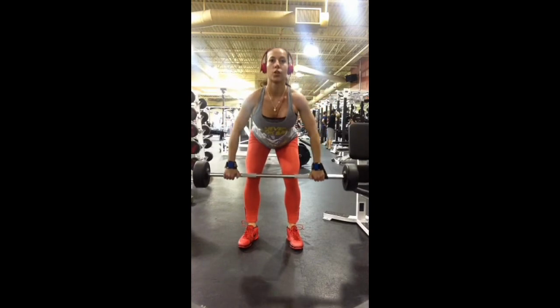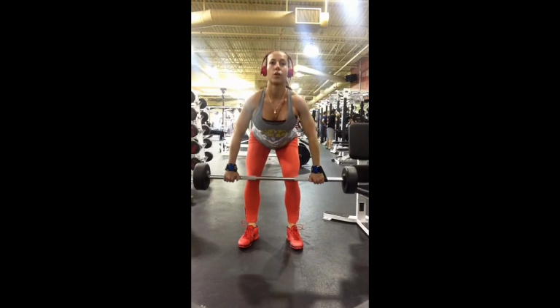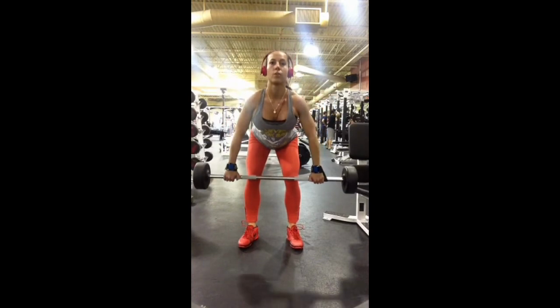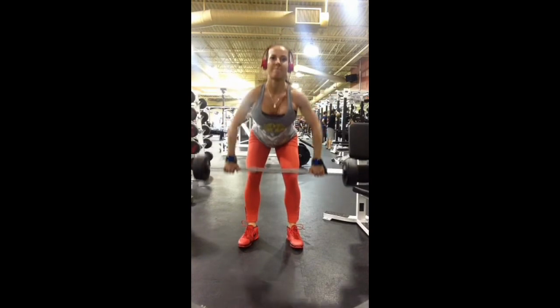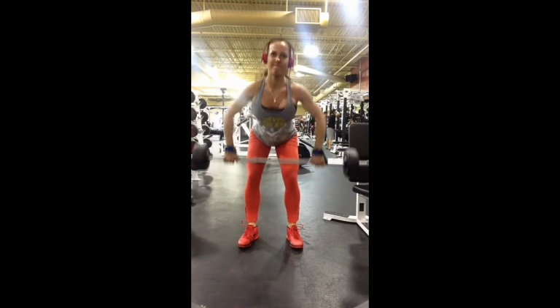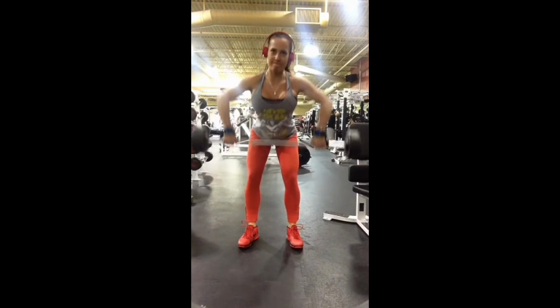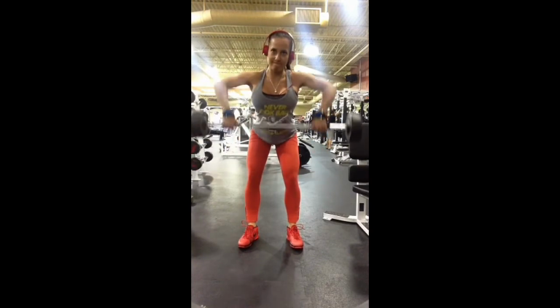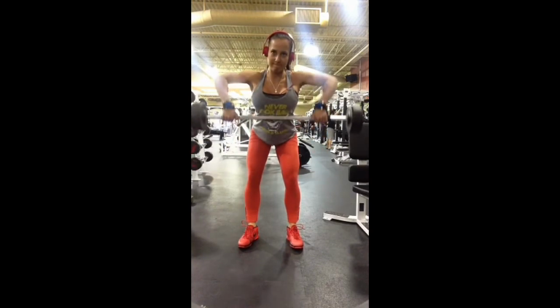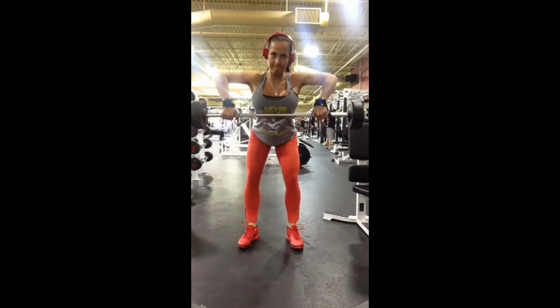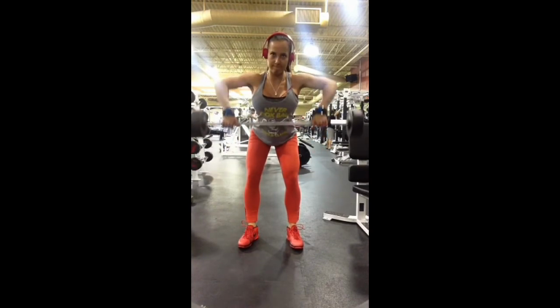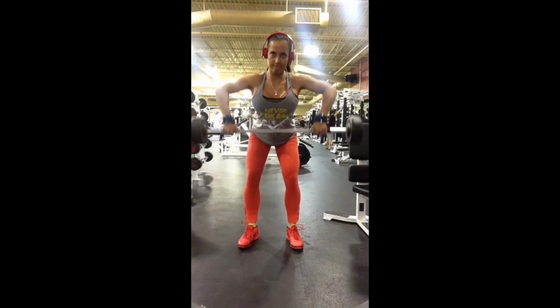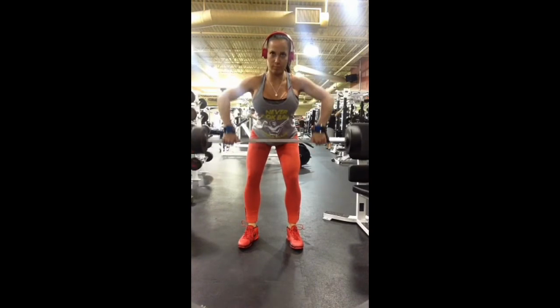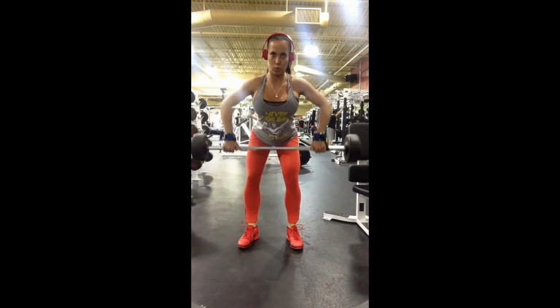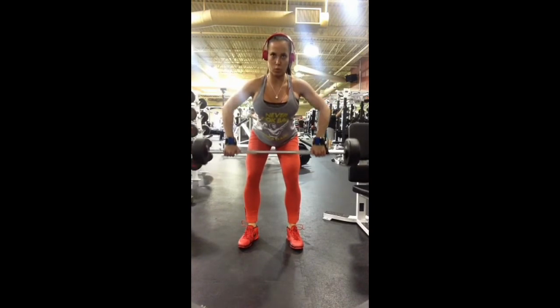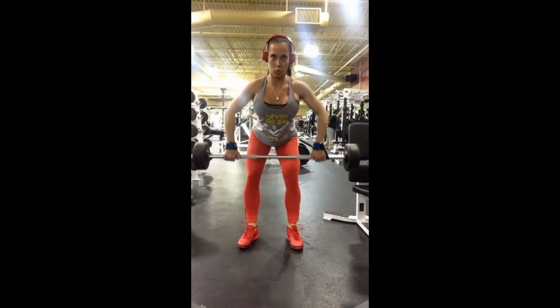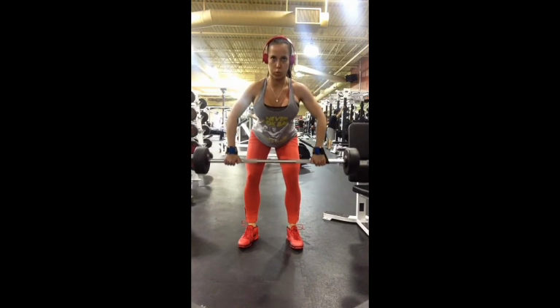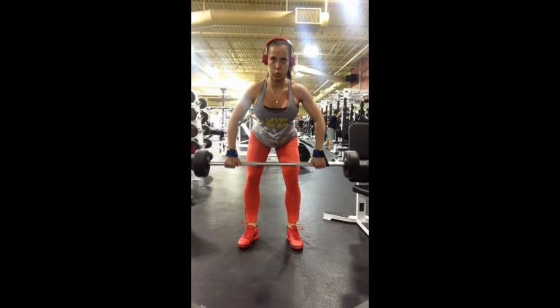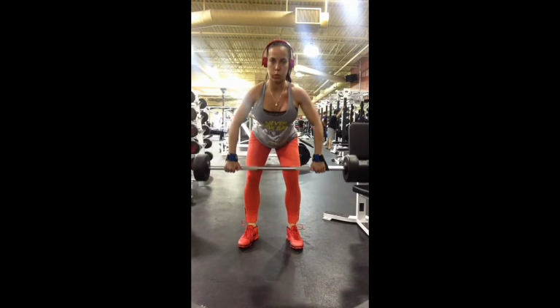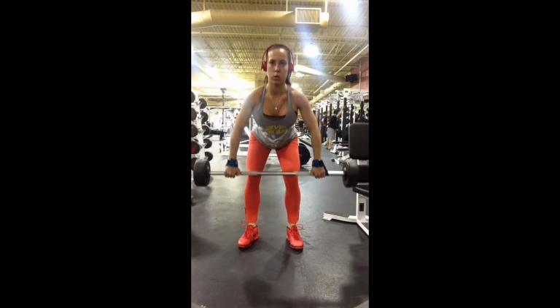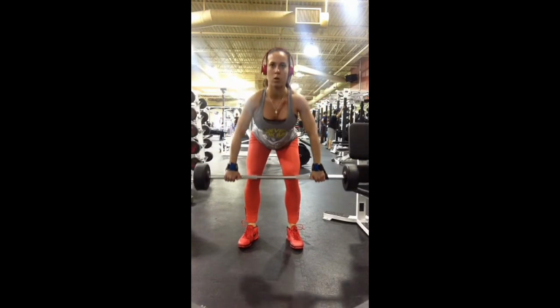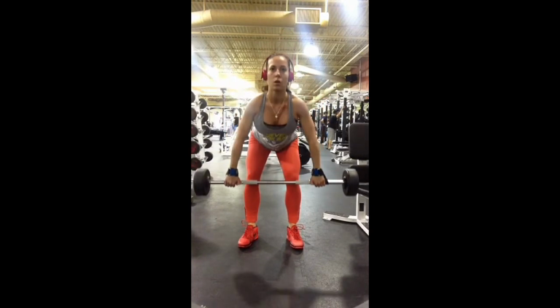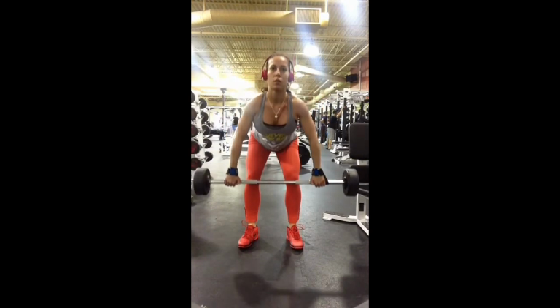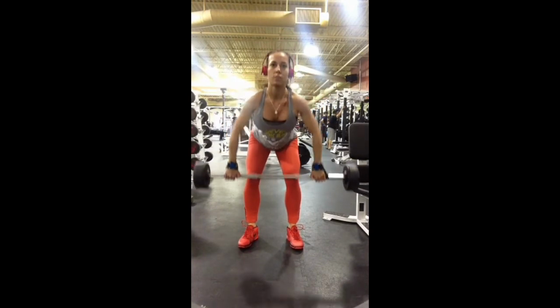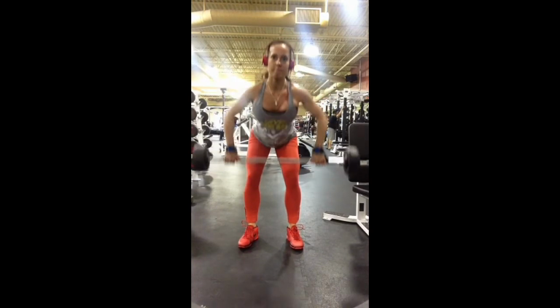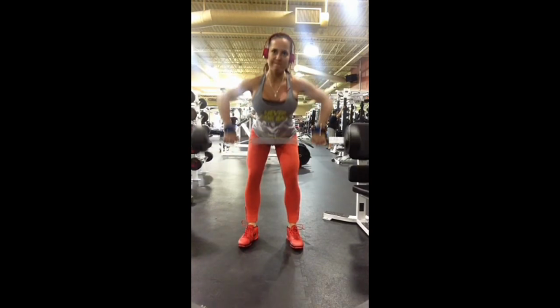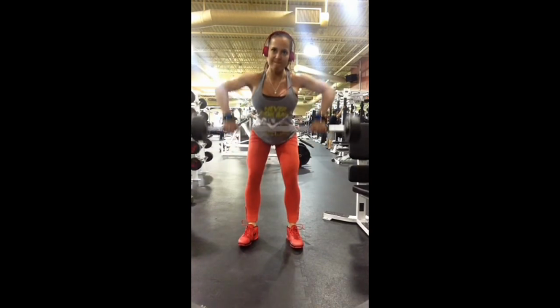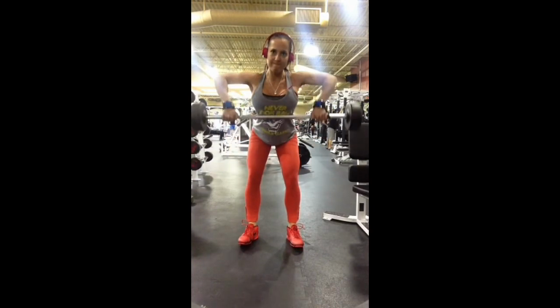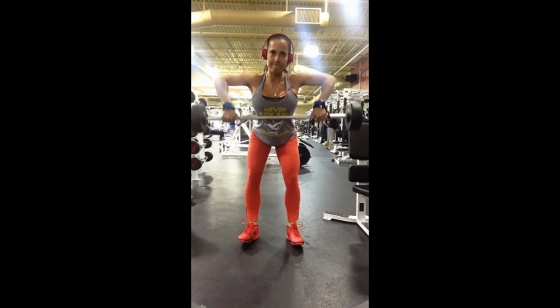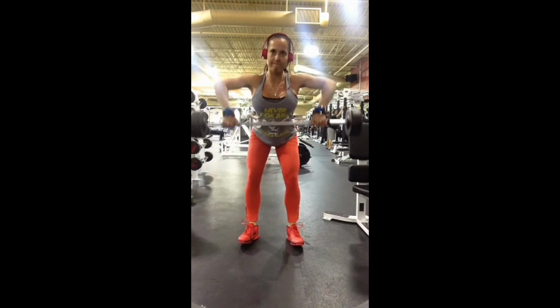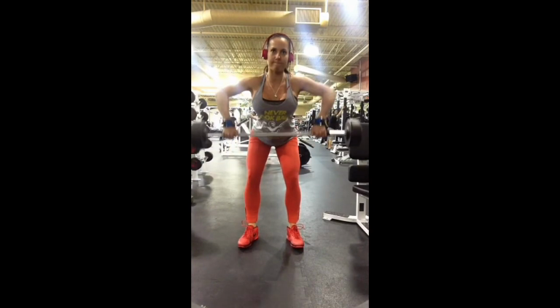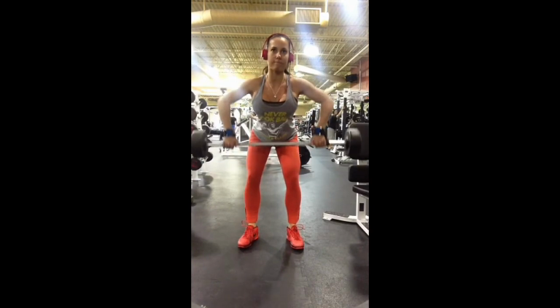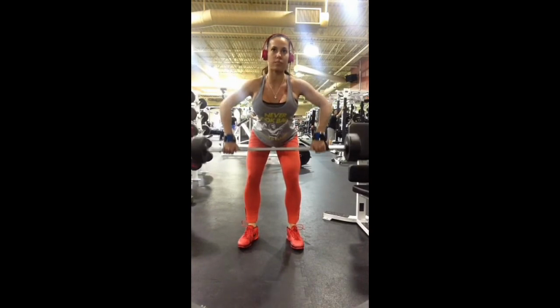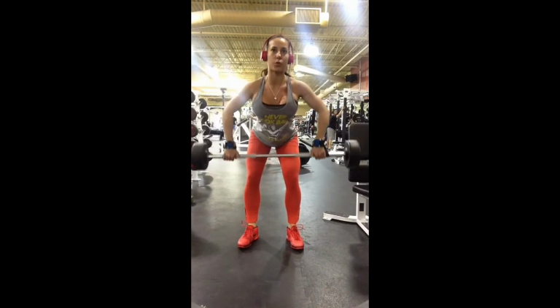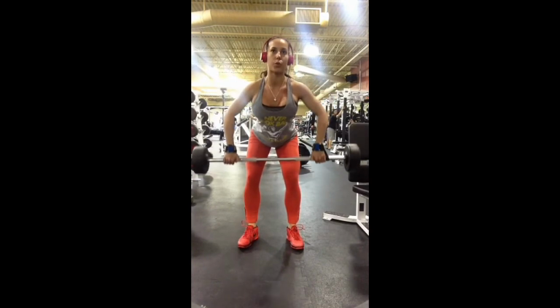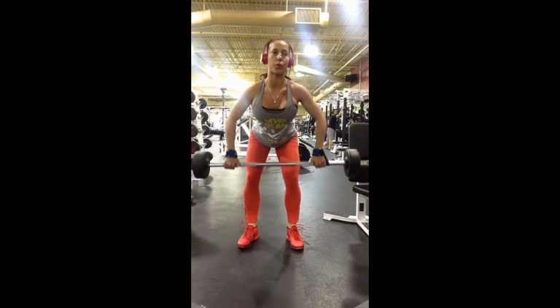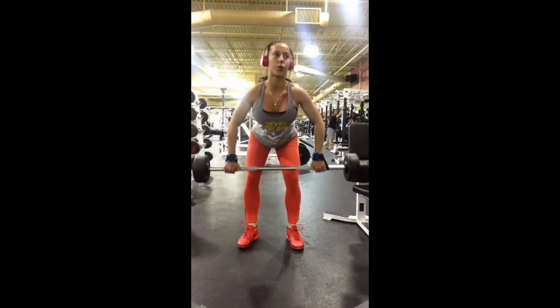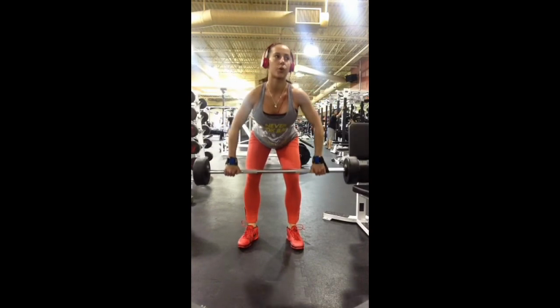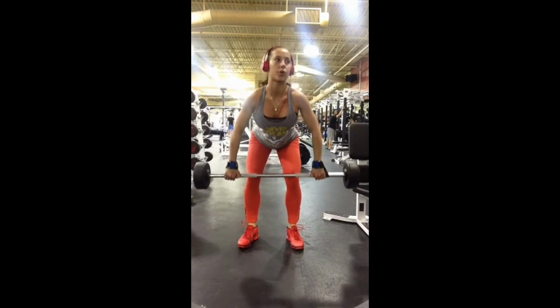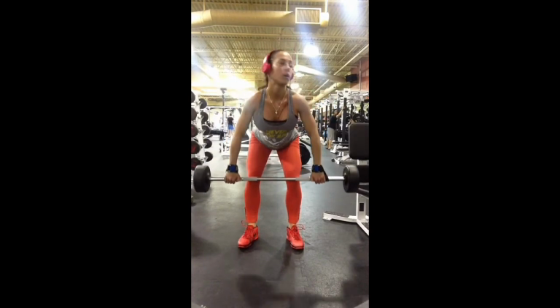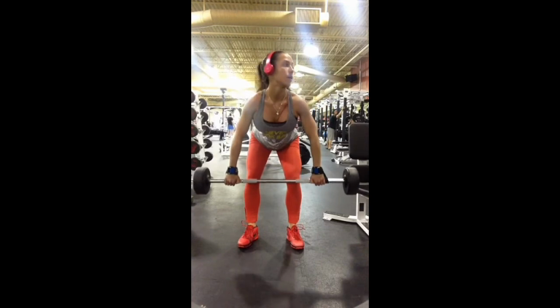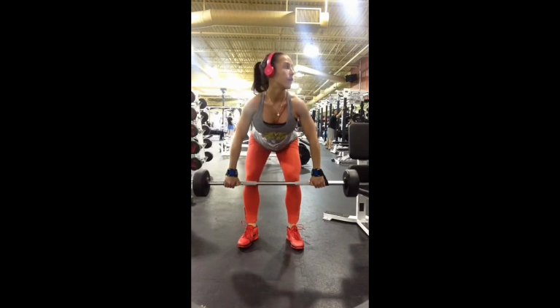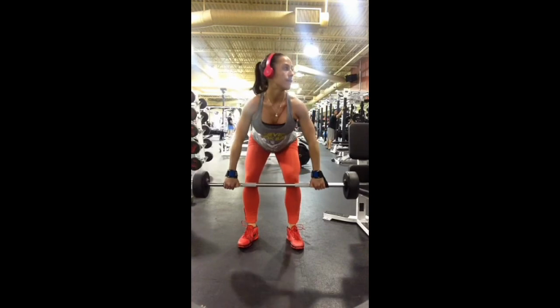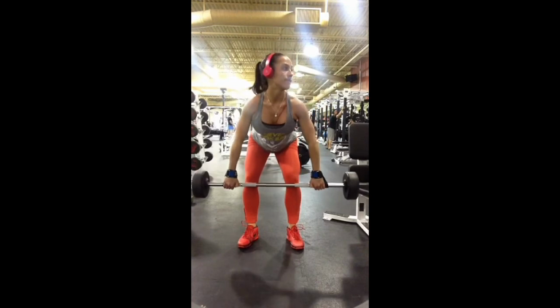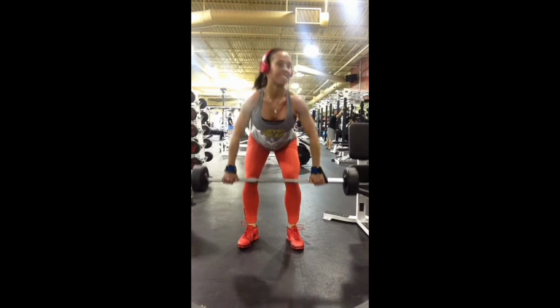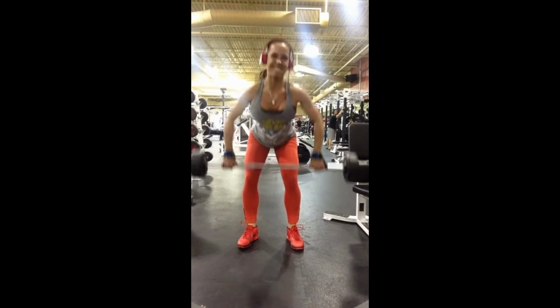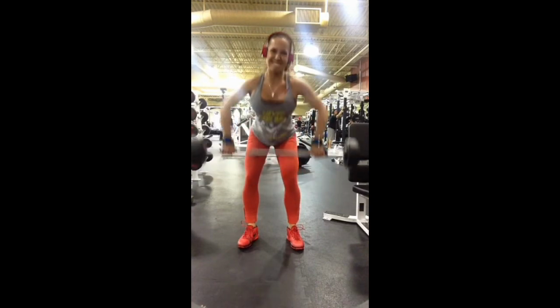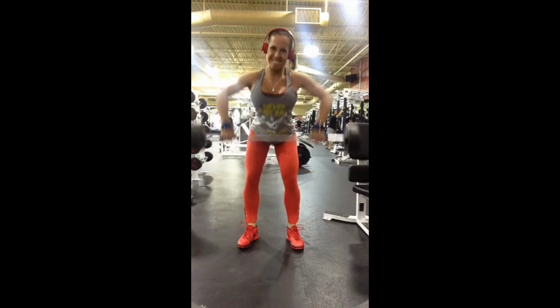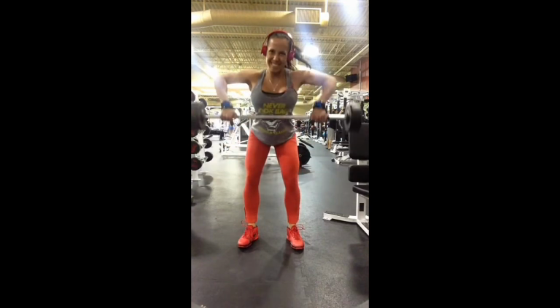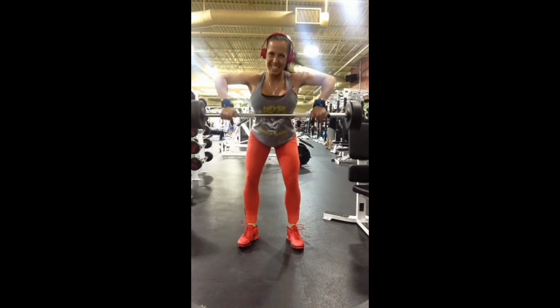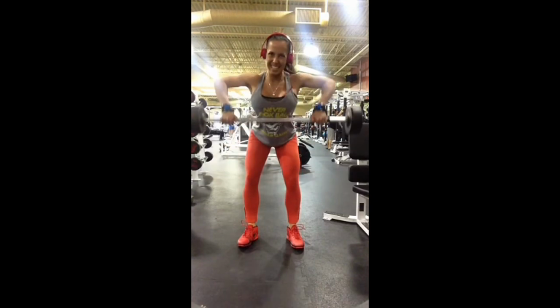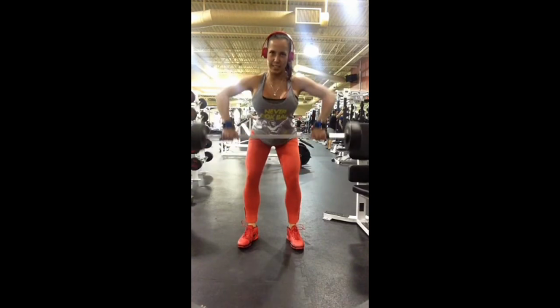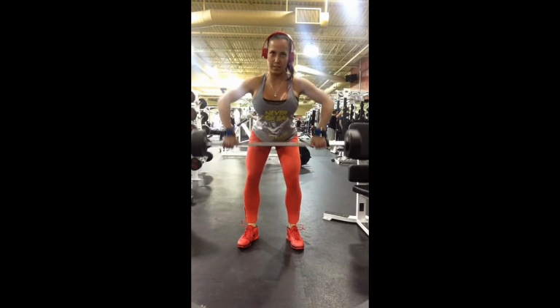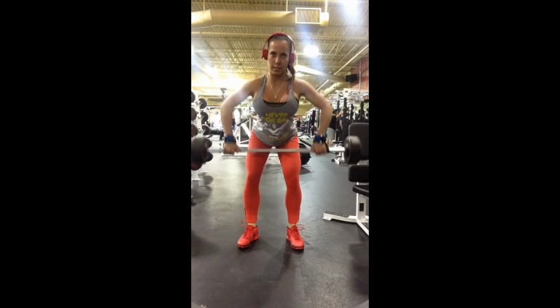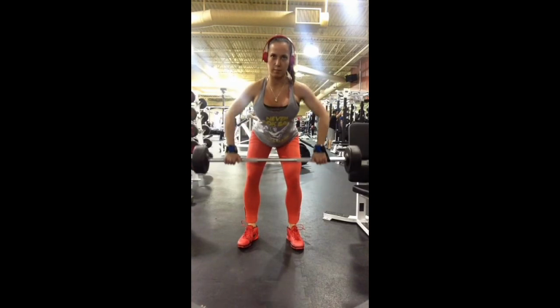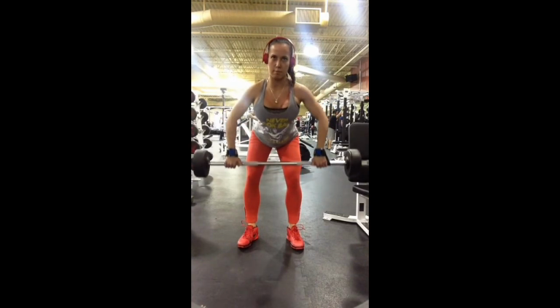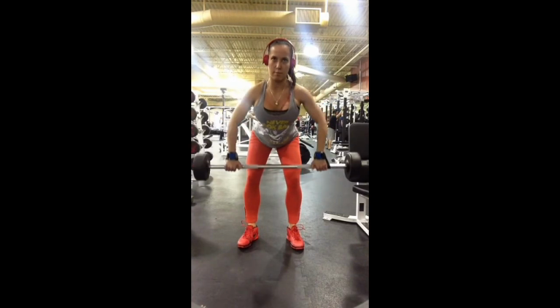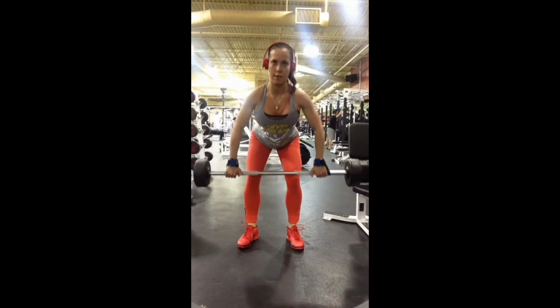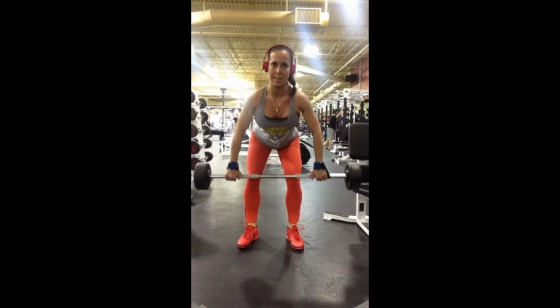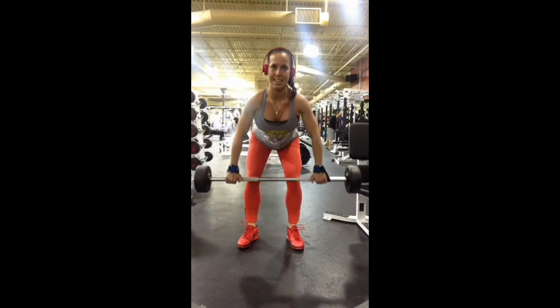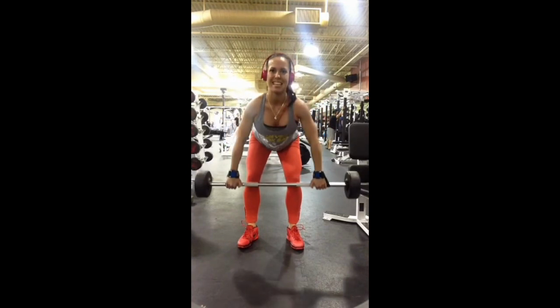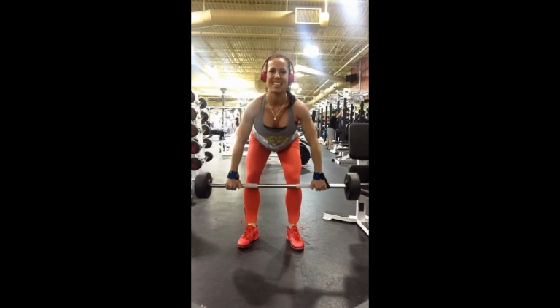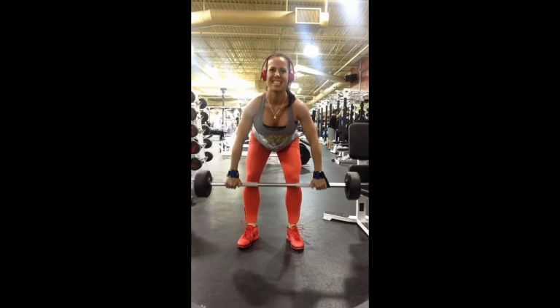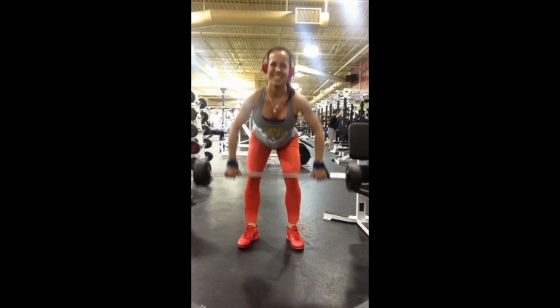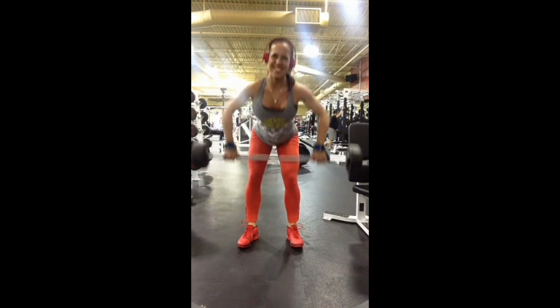My arms are doing a full extension down and I'm rowing up with full control, not swinging, and making sure to squeeze at the top.